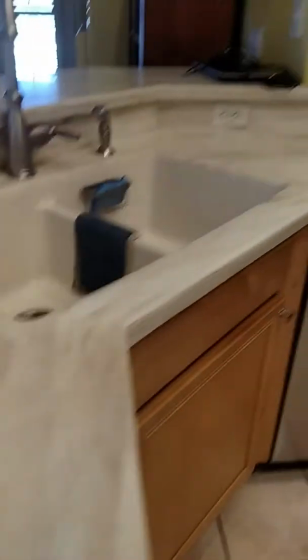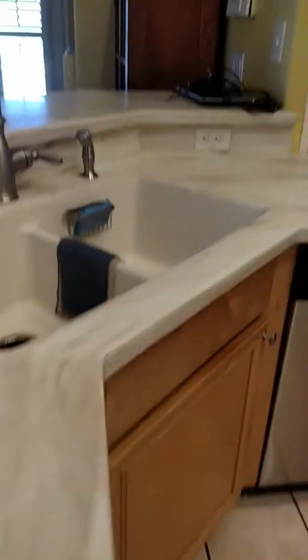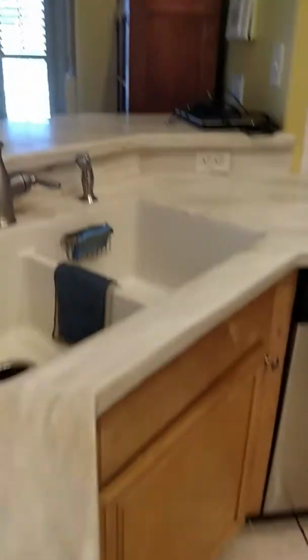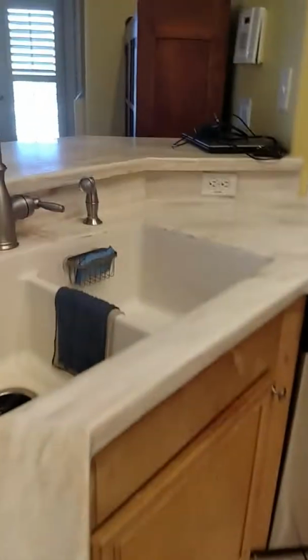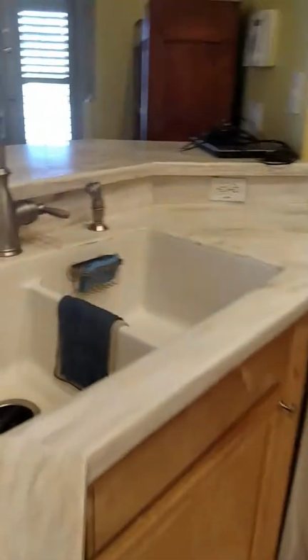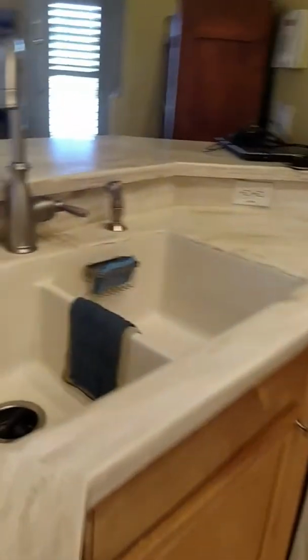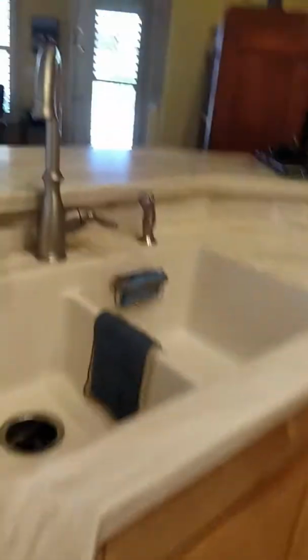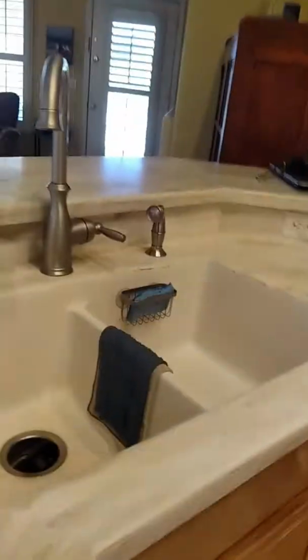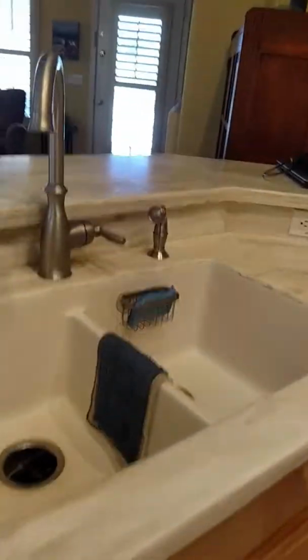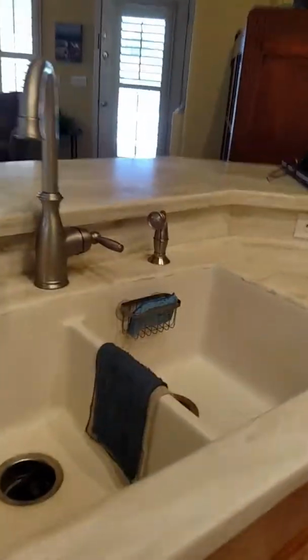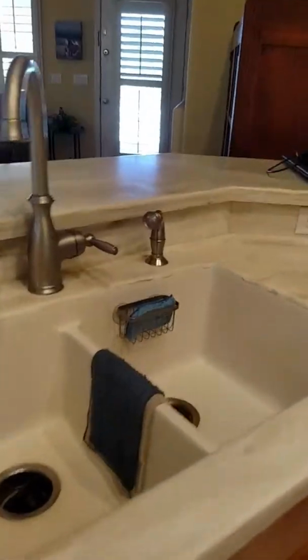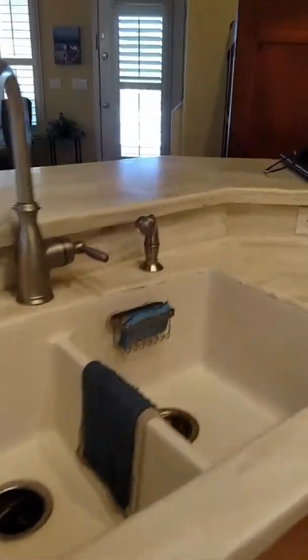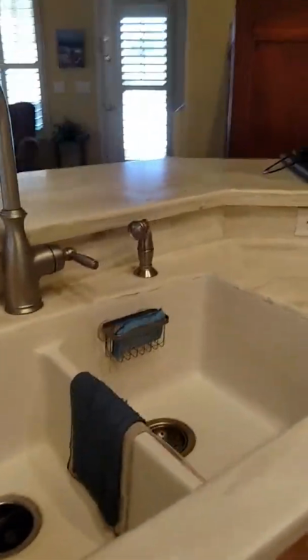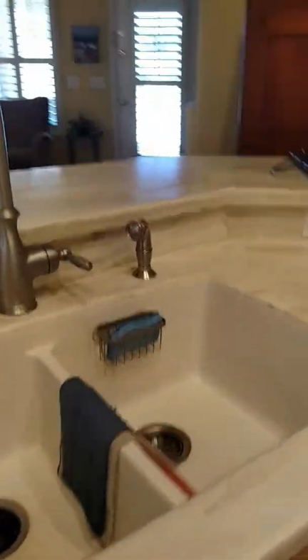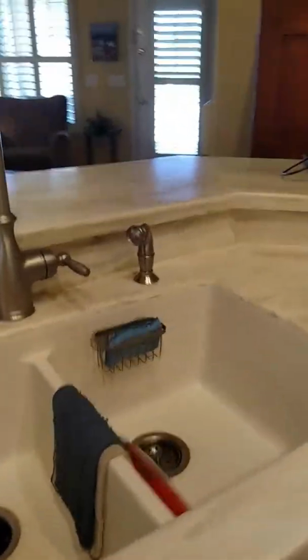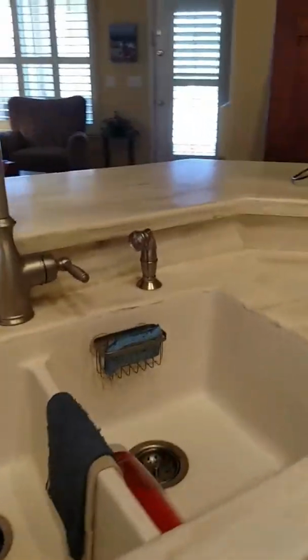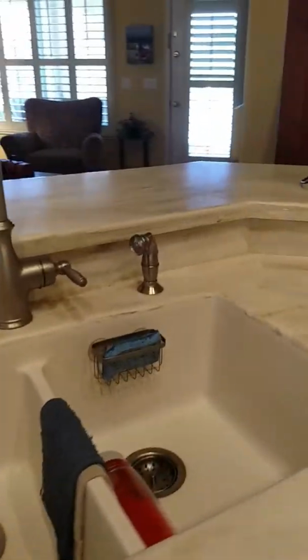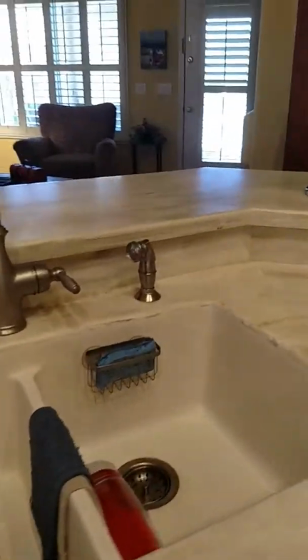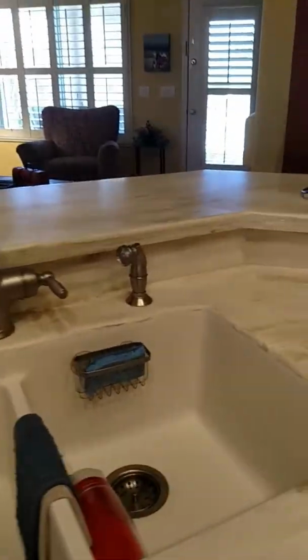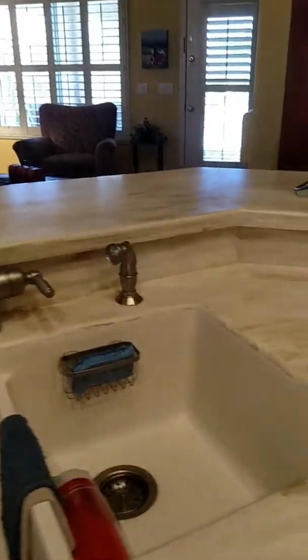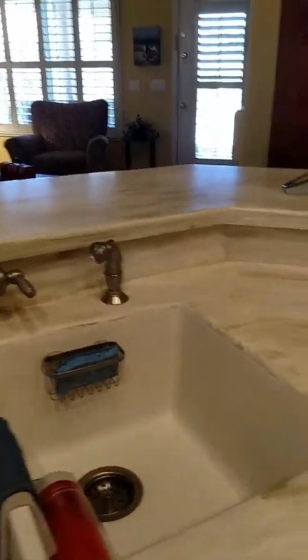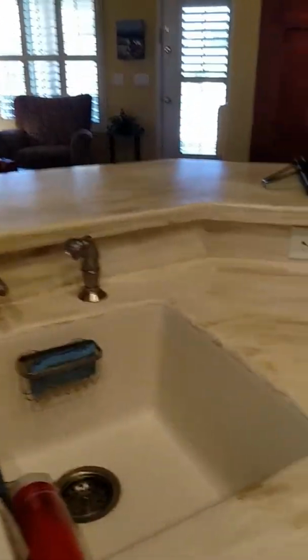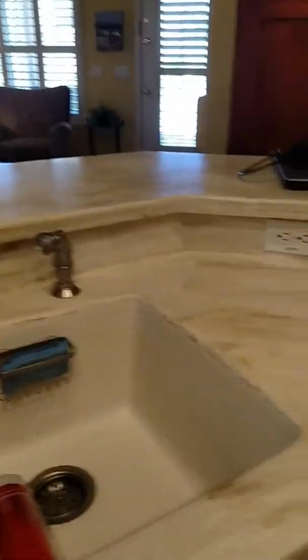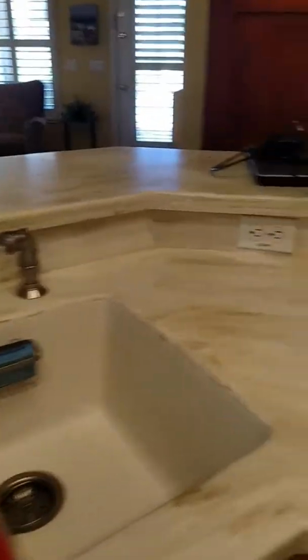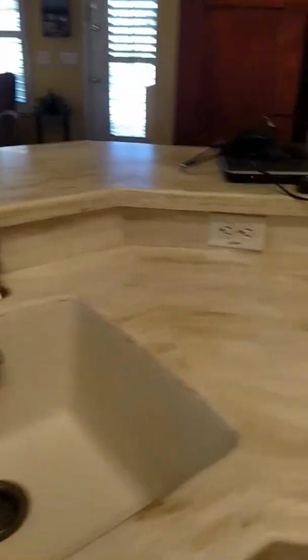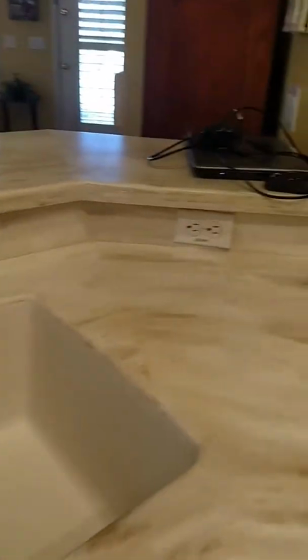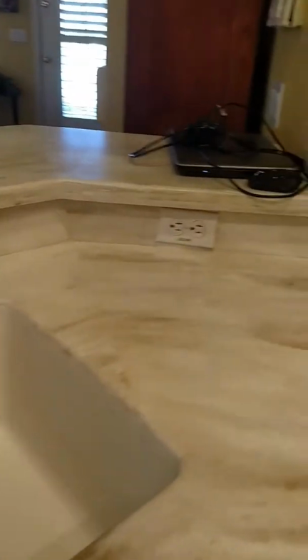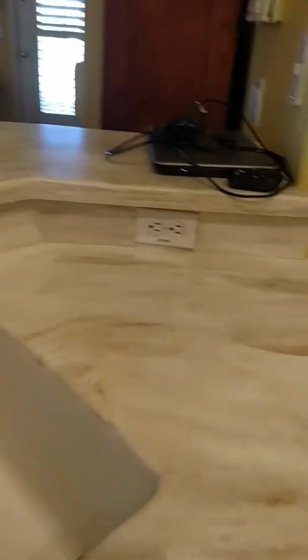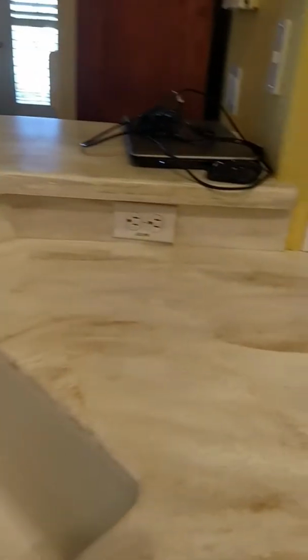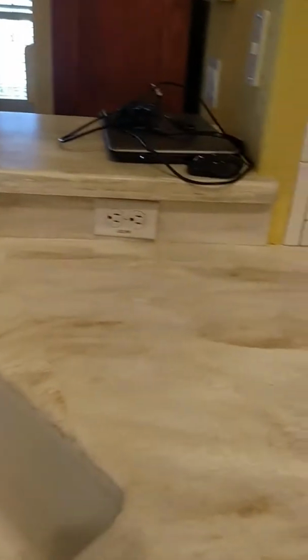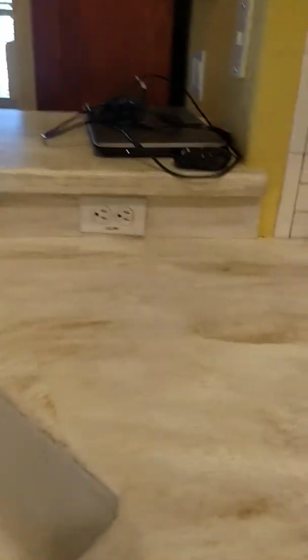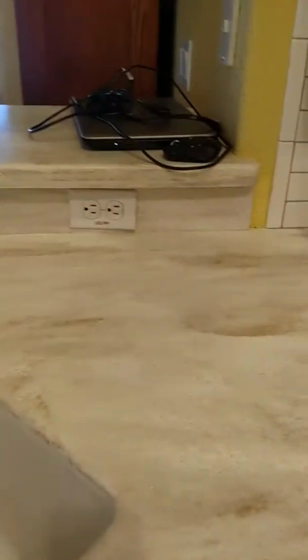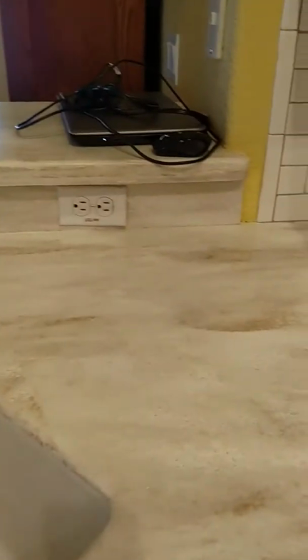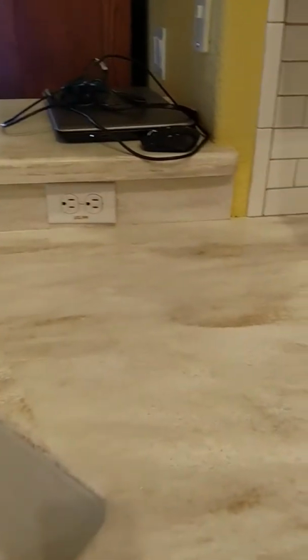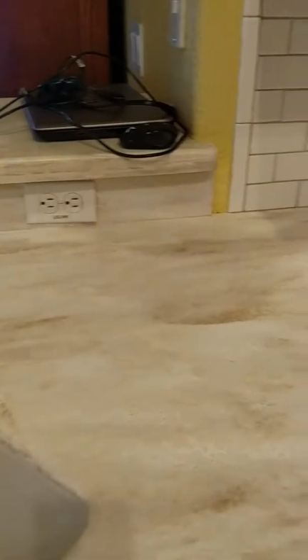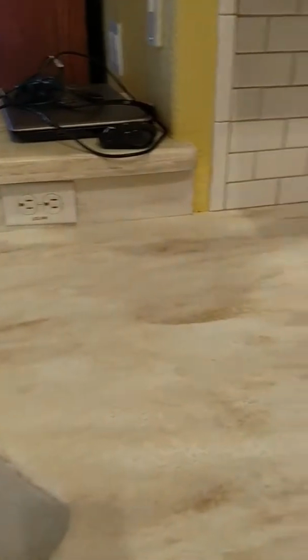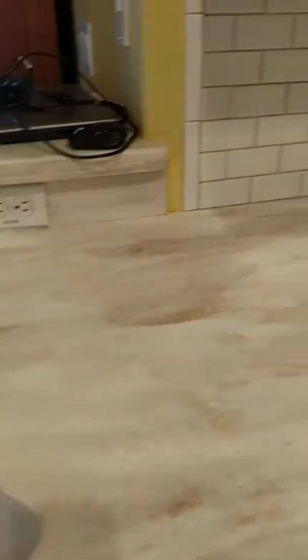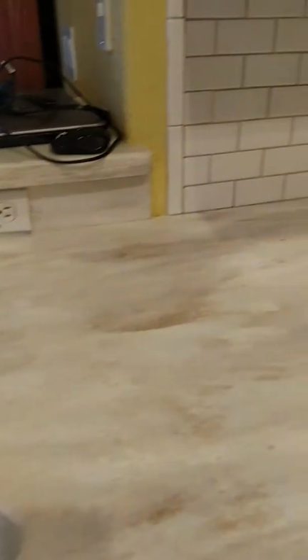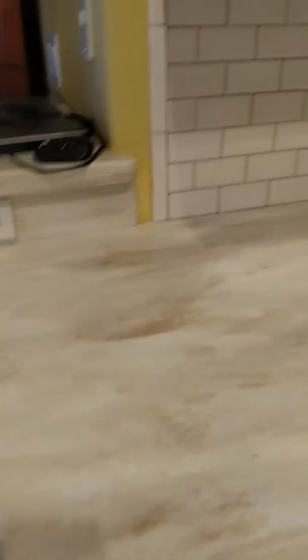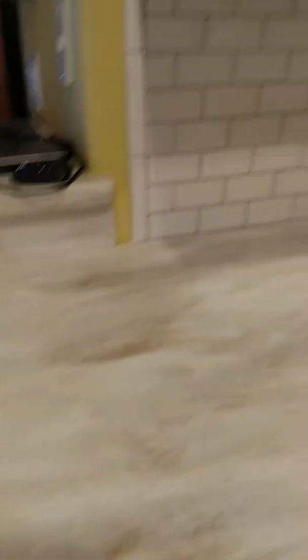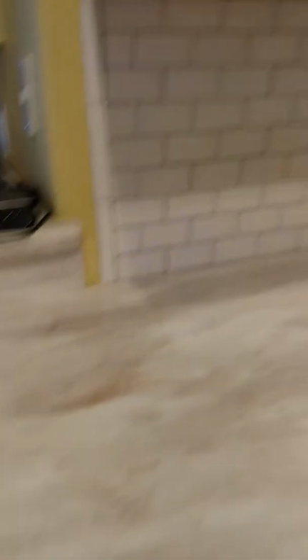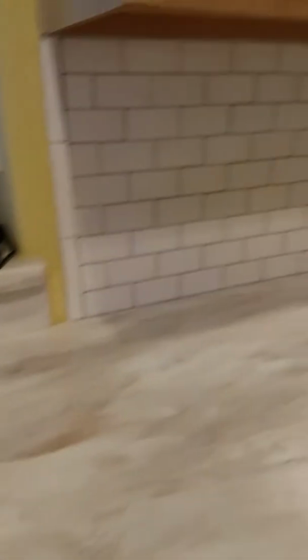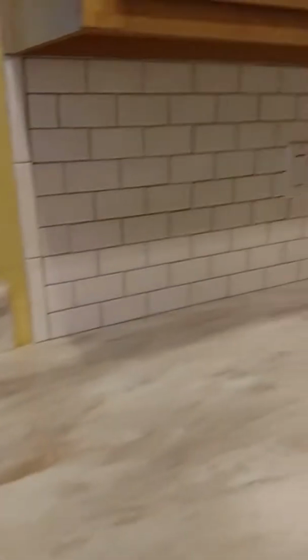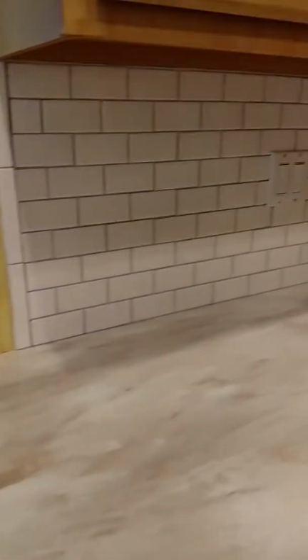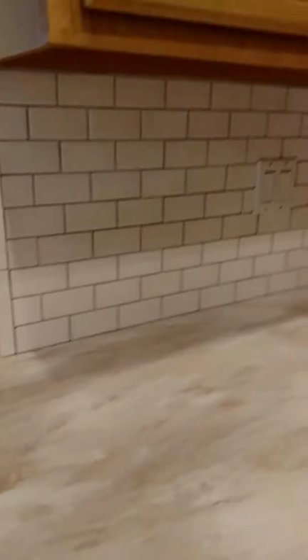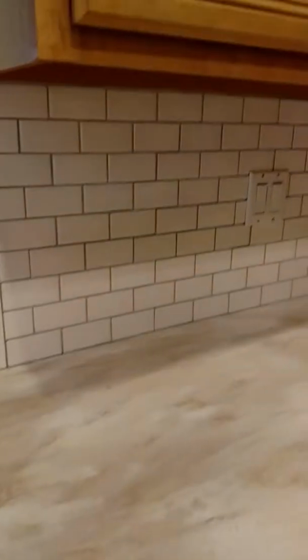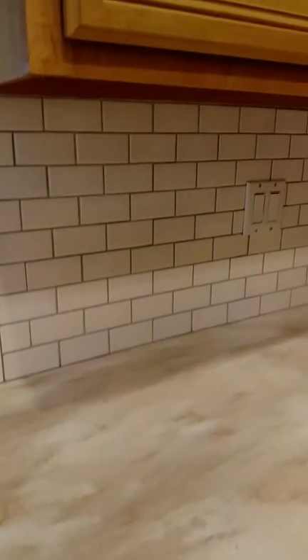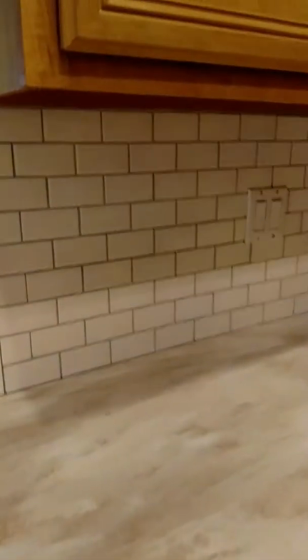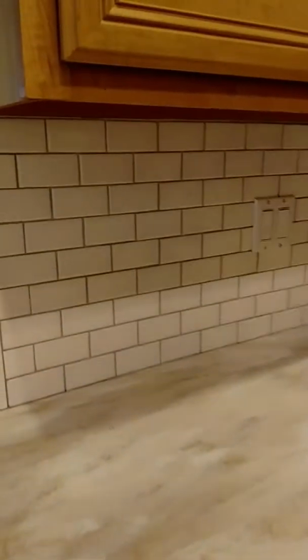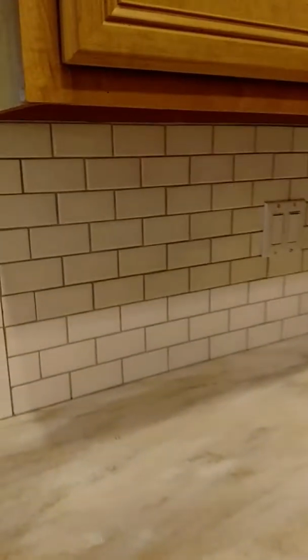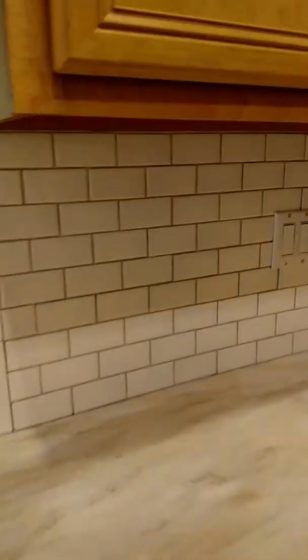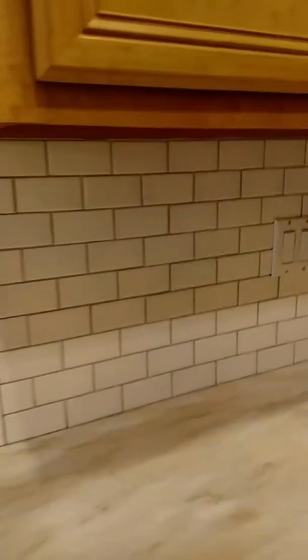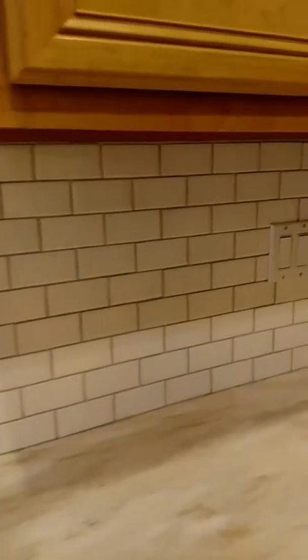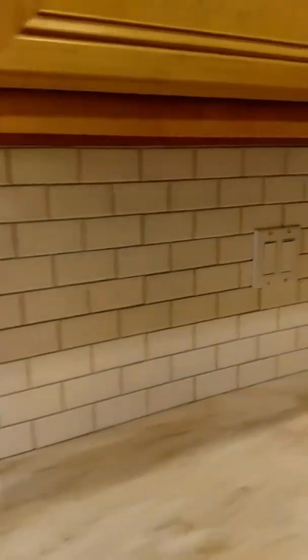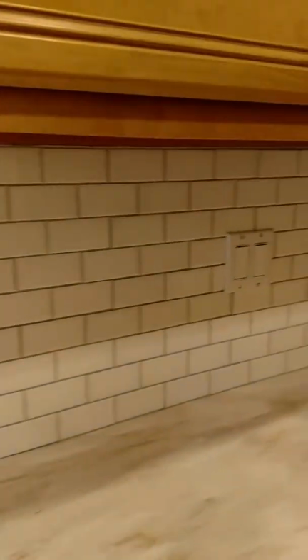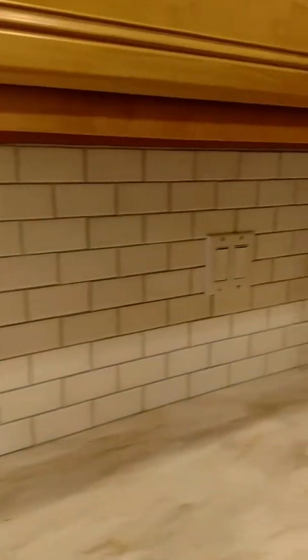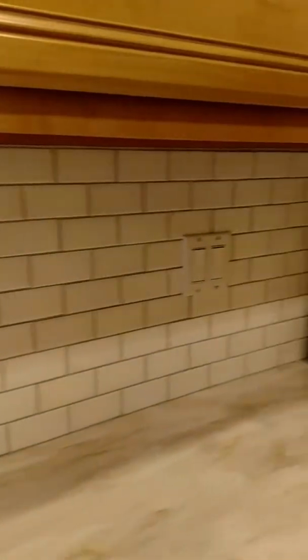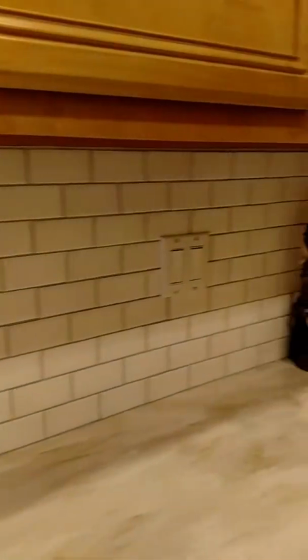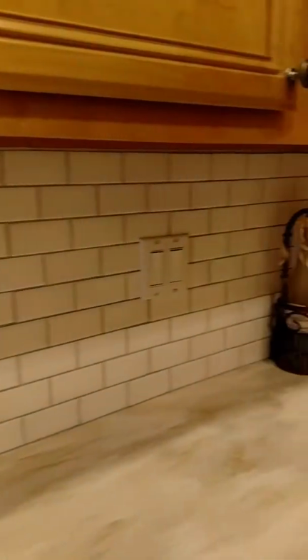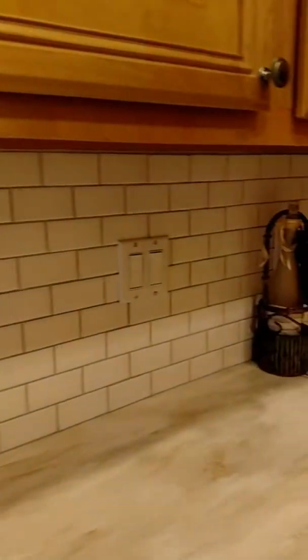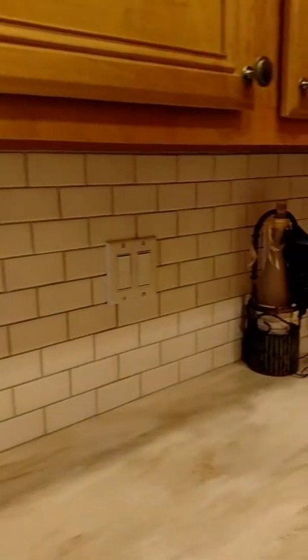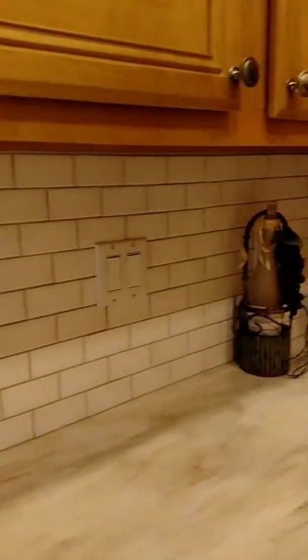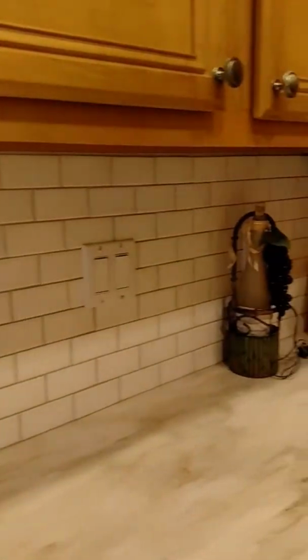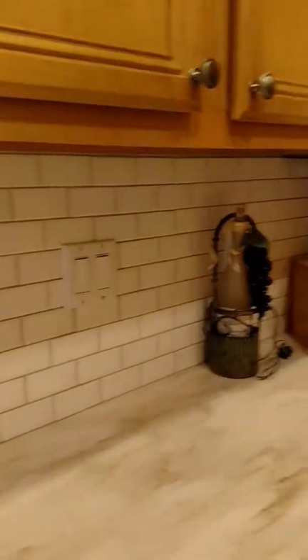Countertops — gorgeous. Subway tile backsplash.